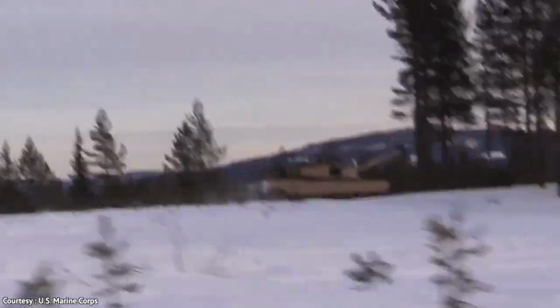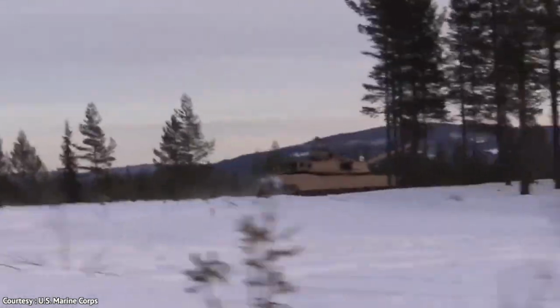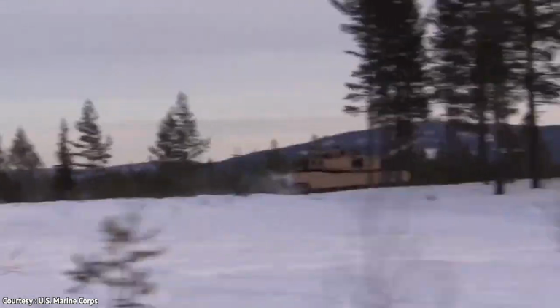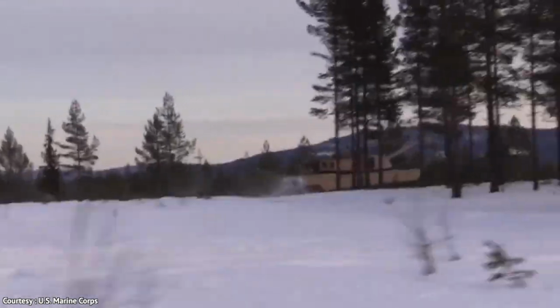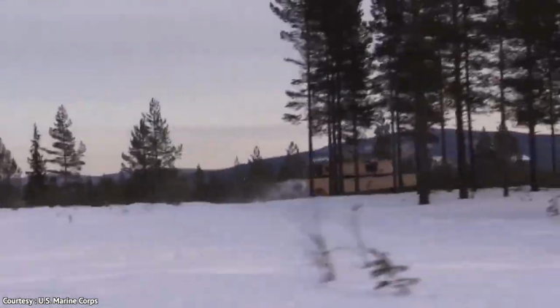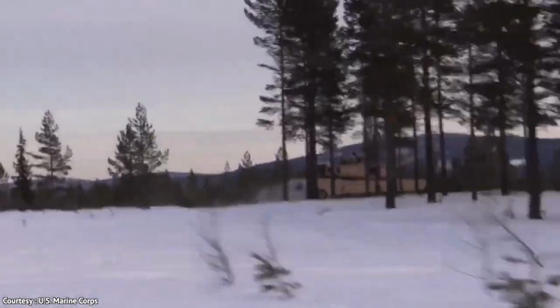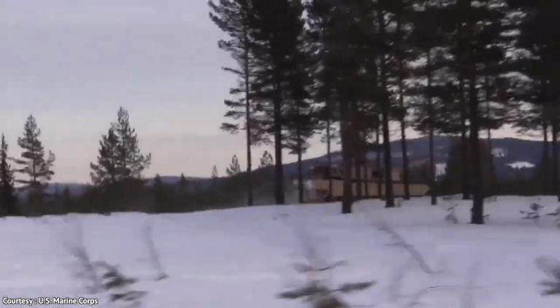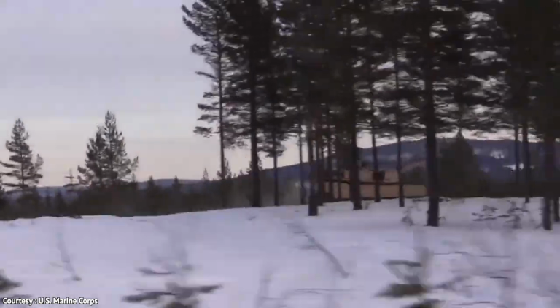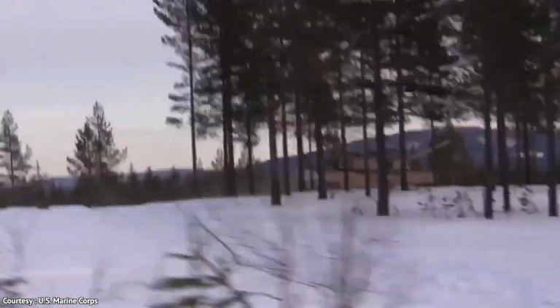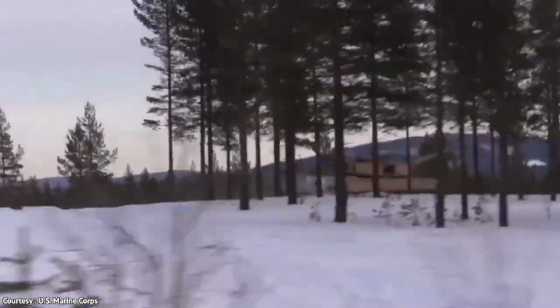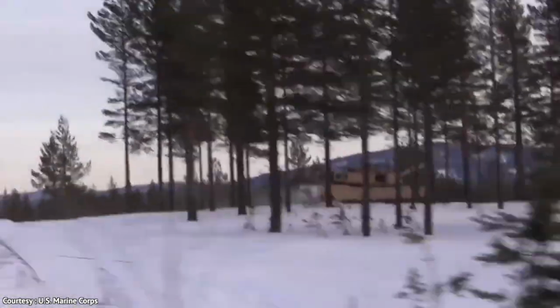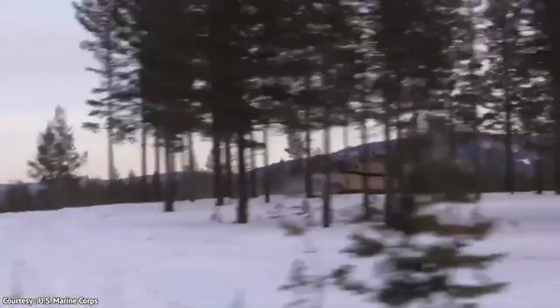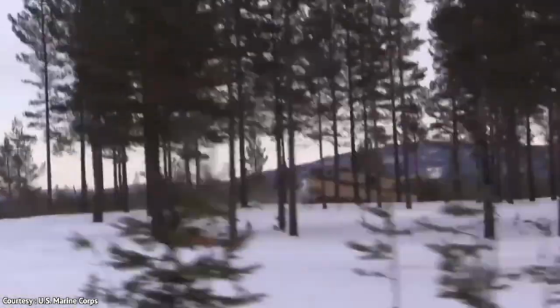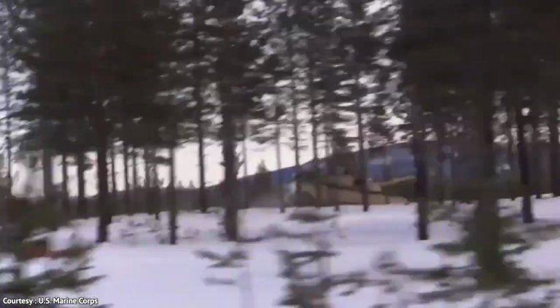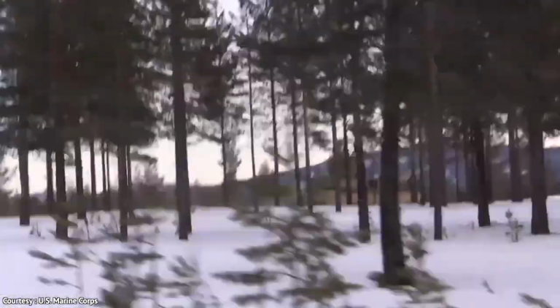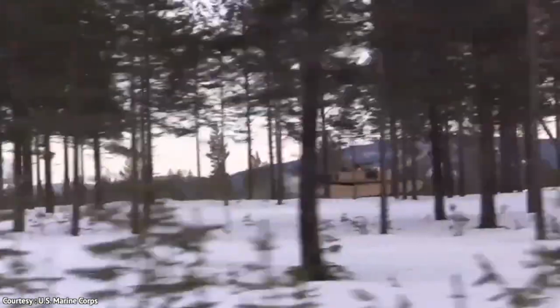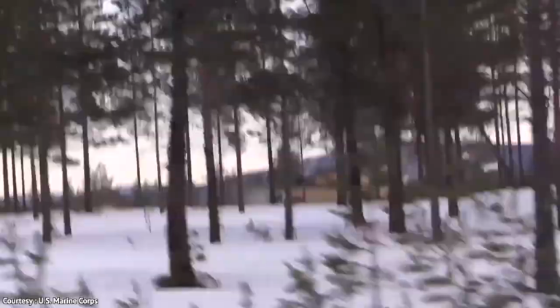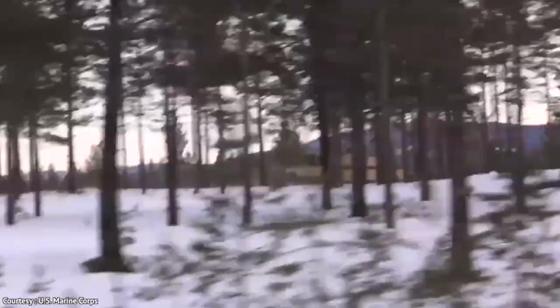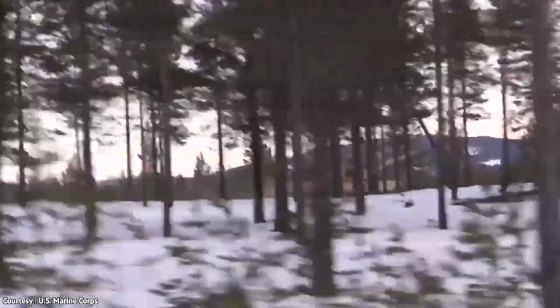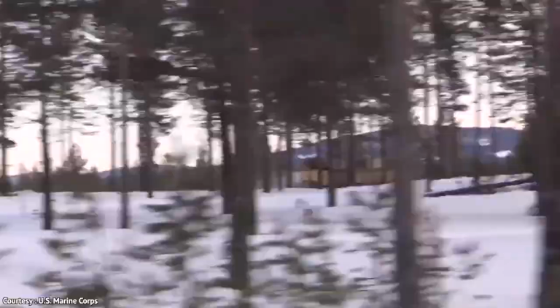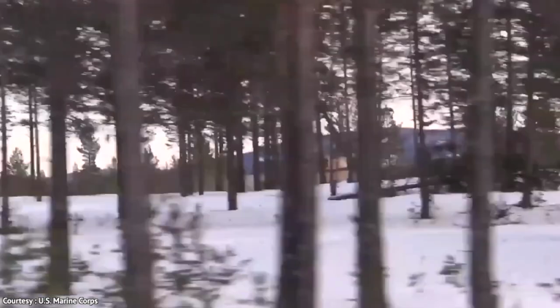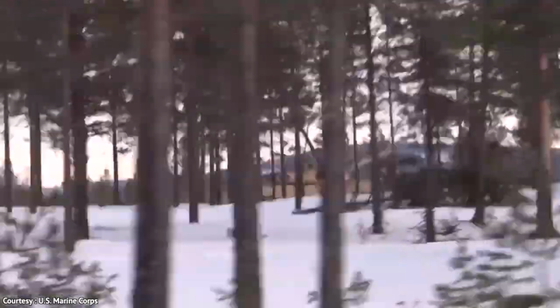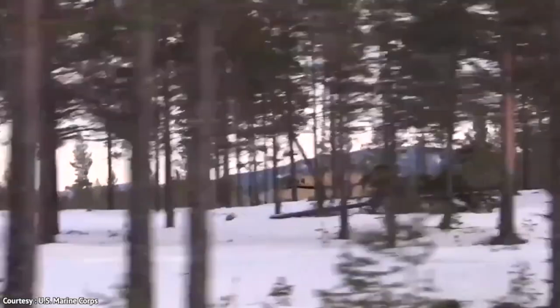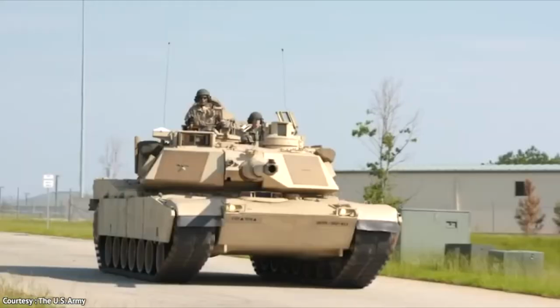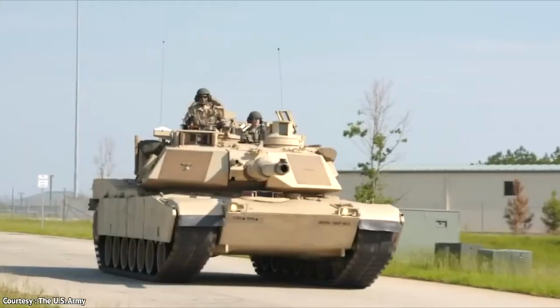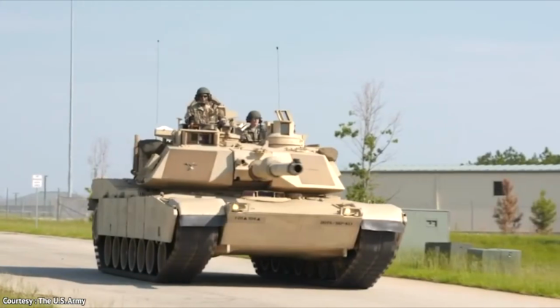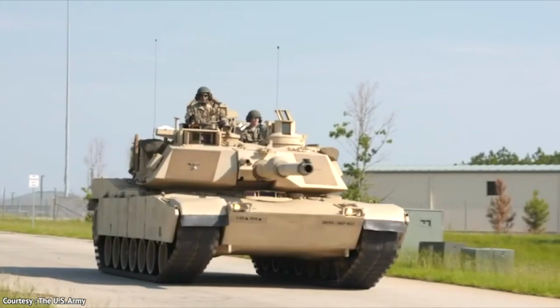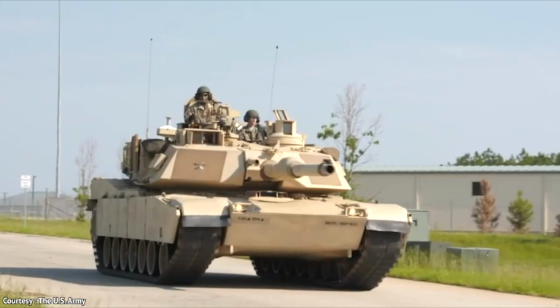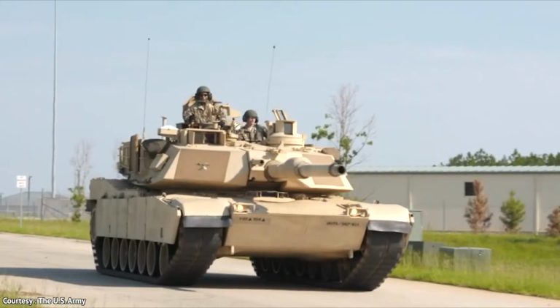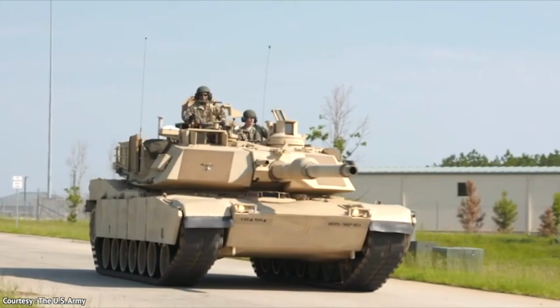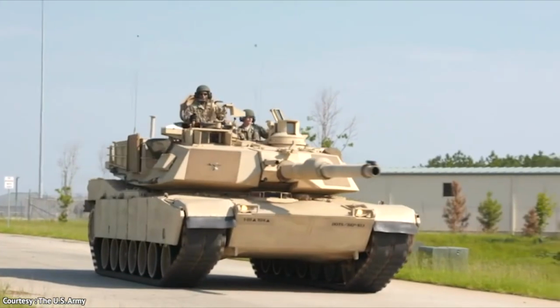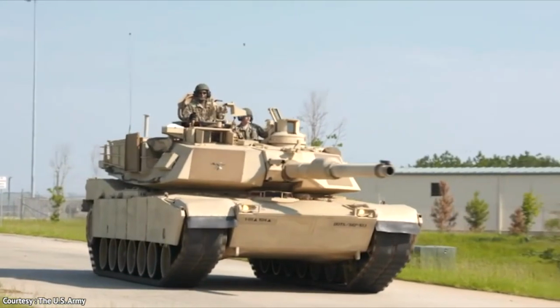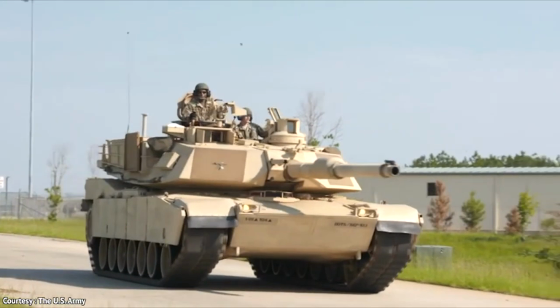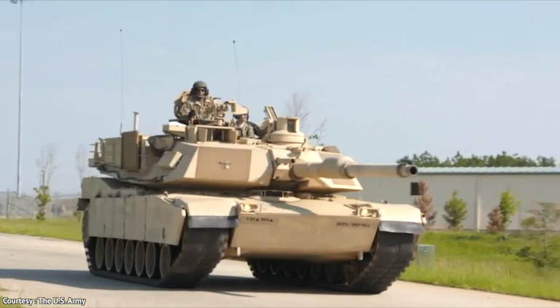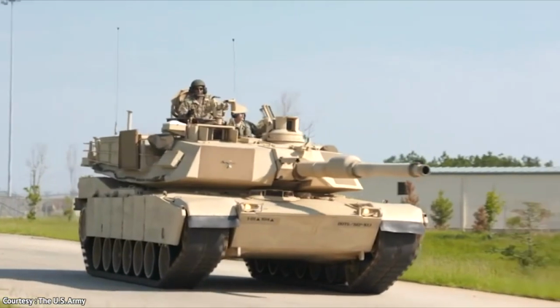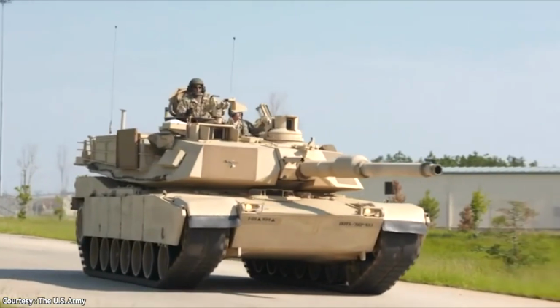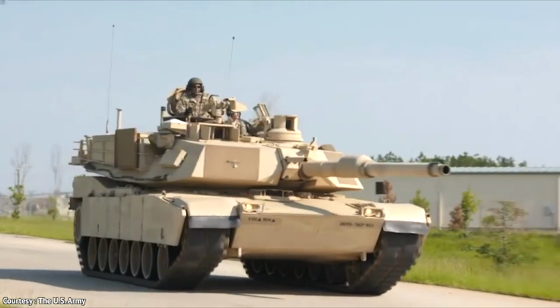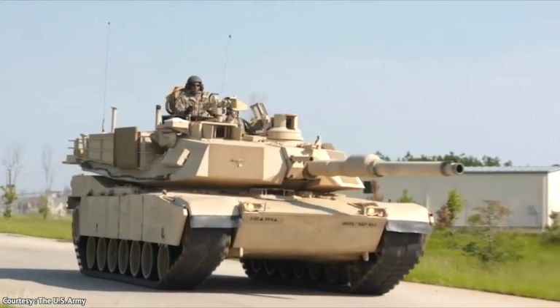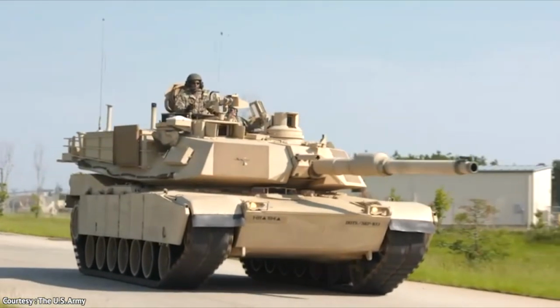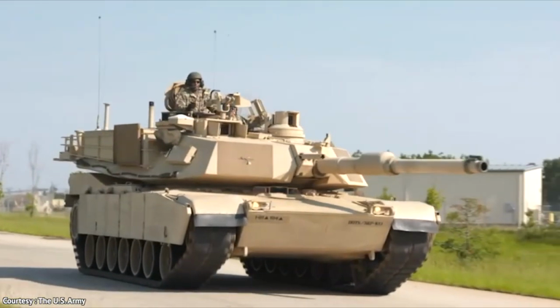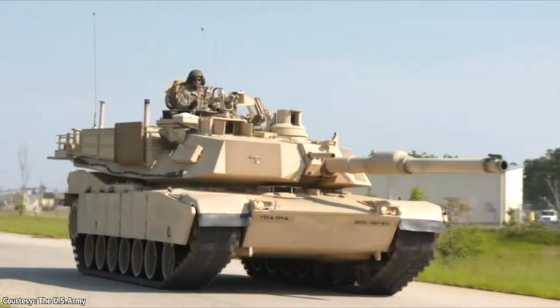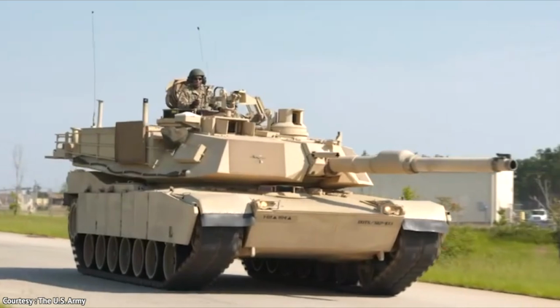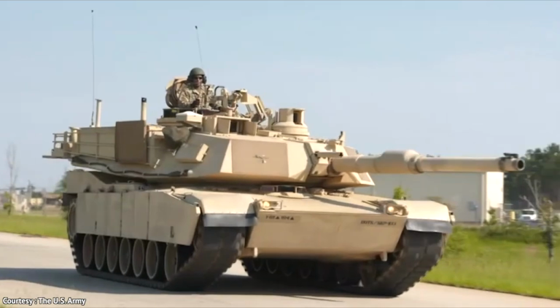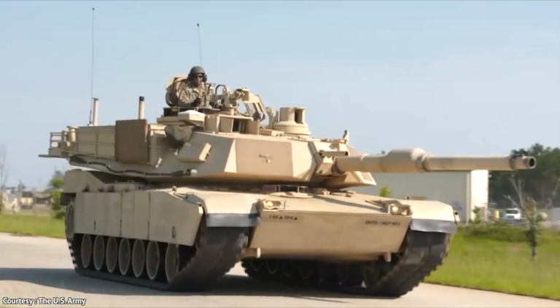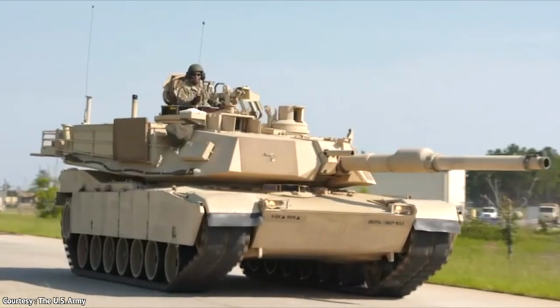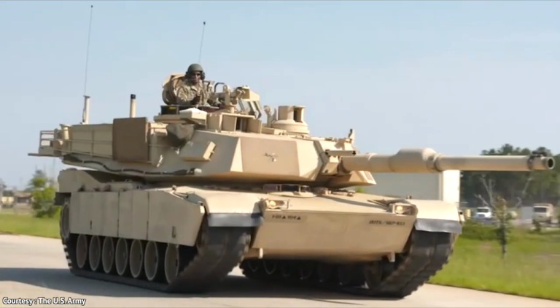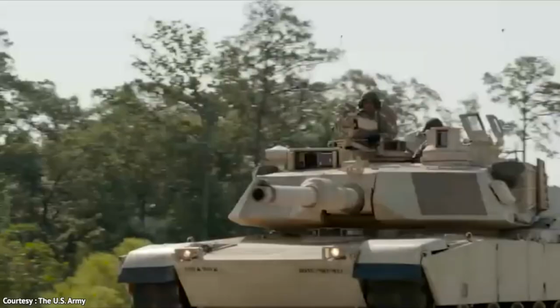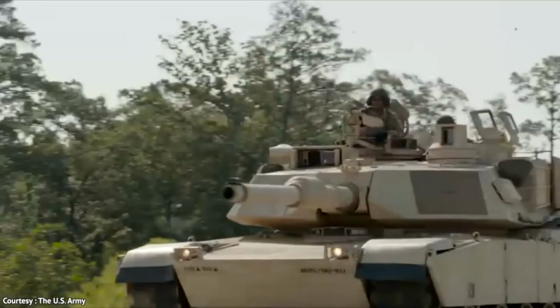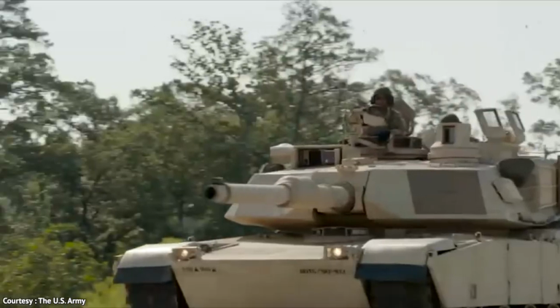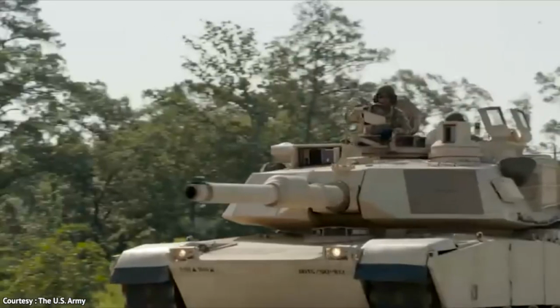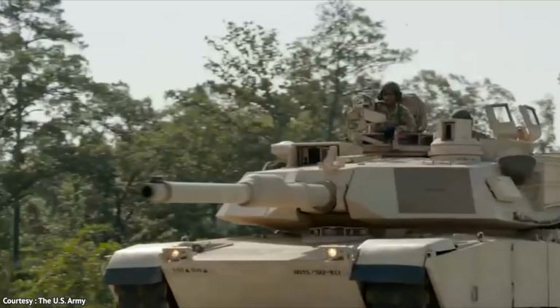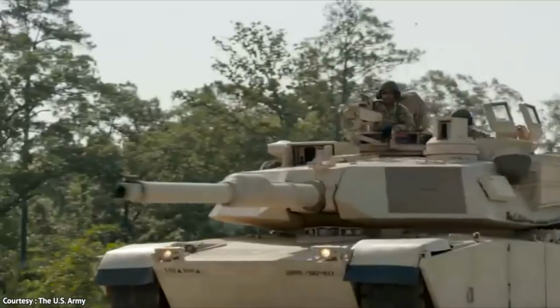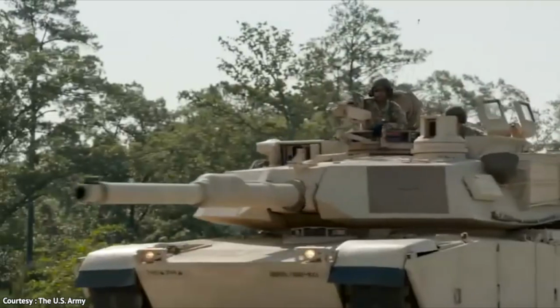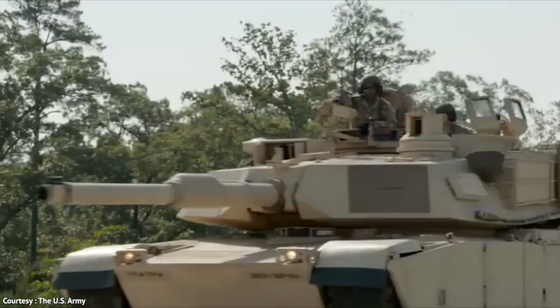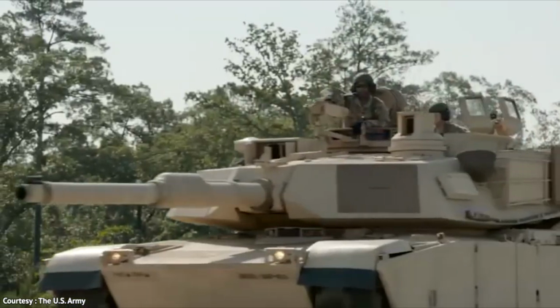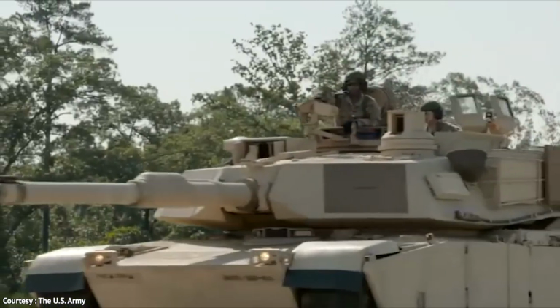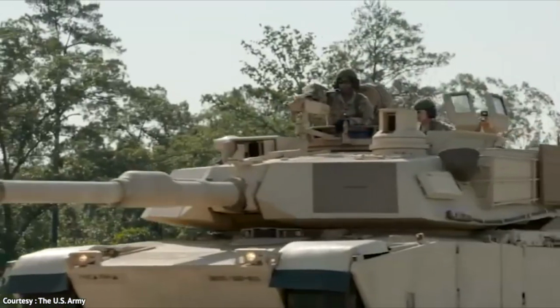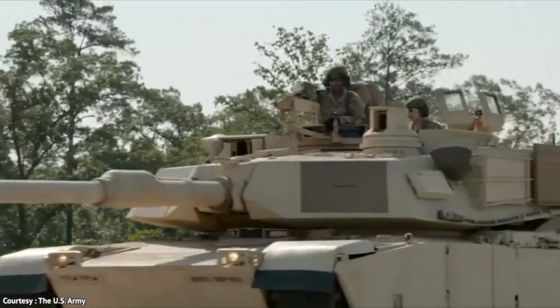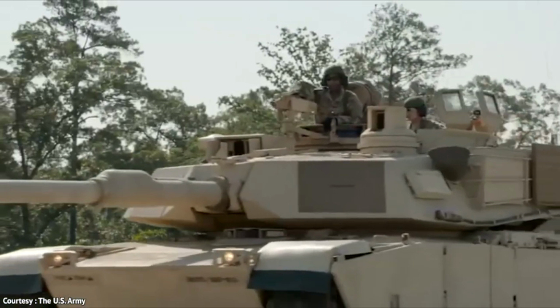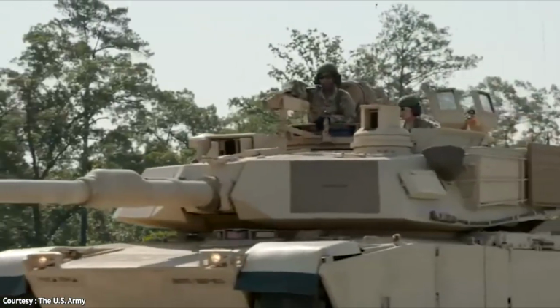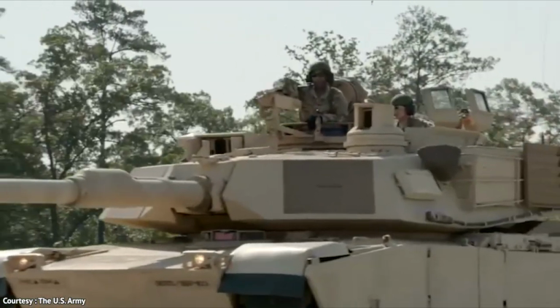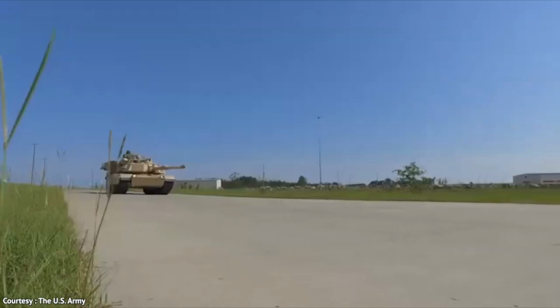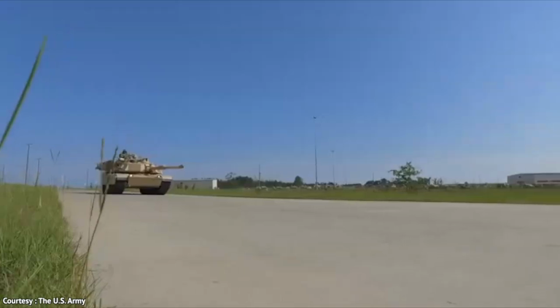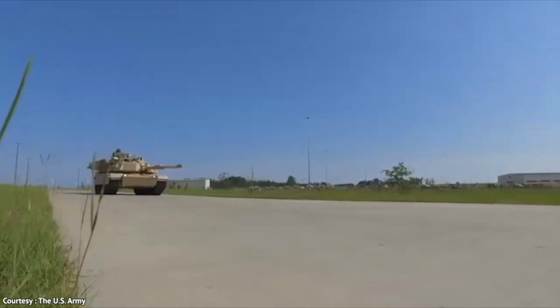Beware, for the Abrams M1A2 is not to be trifled with, and those who cross its path may not live to see another day.